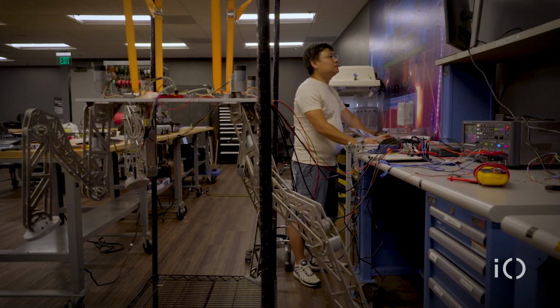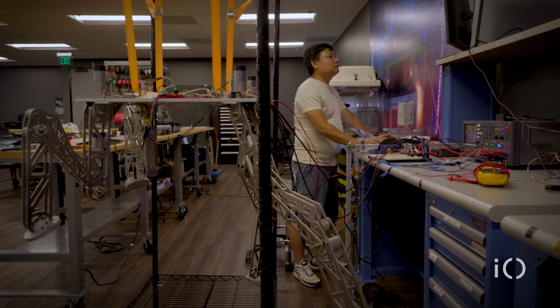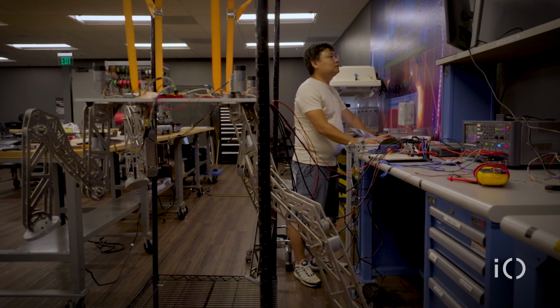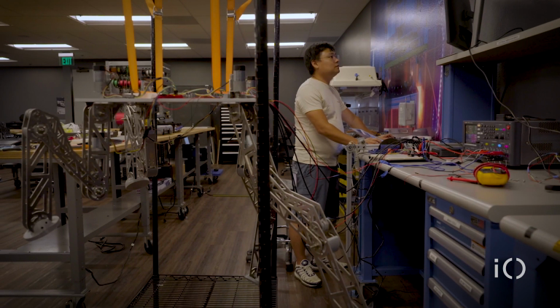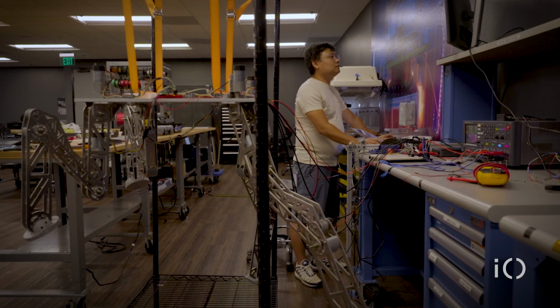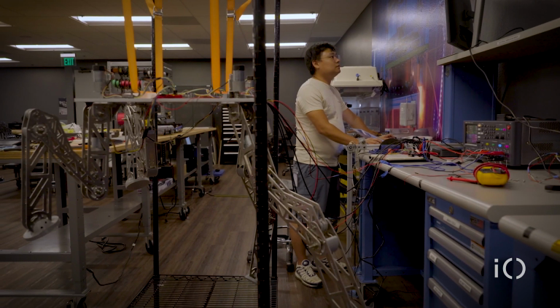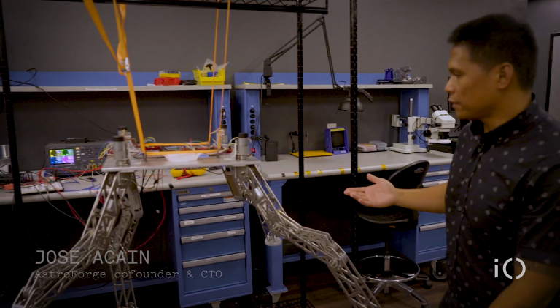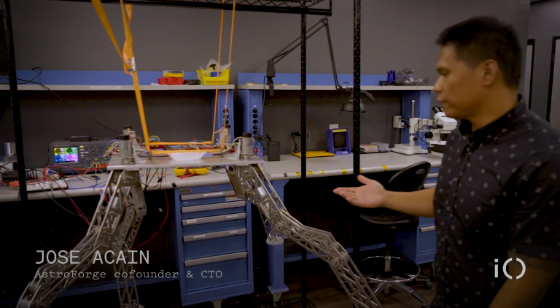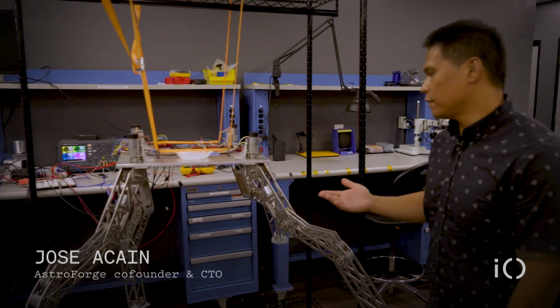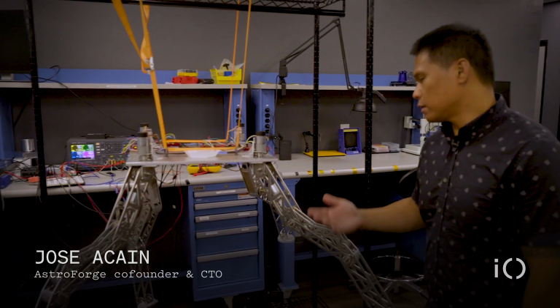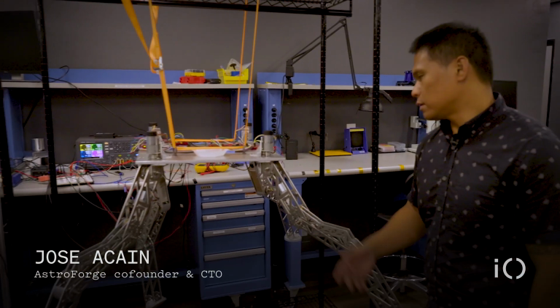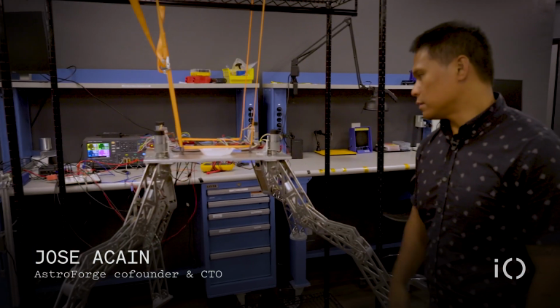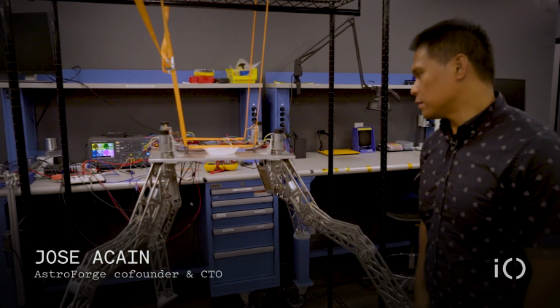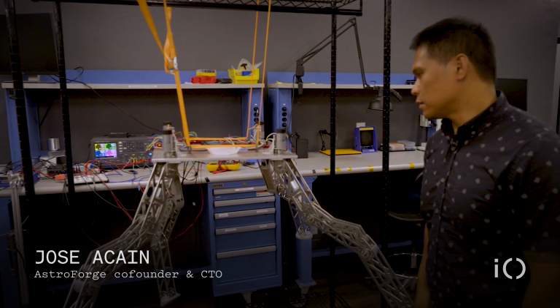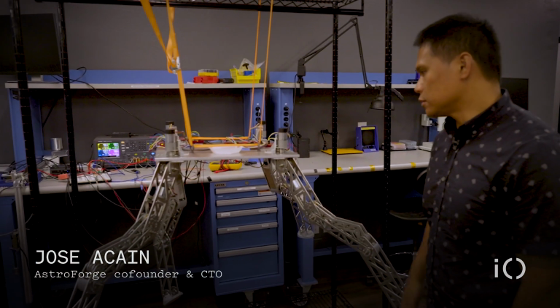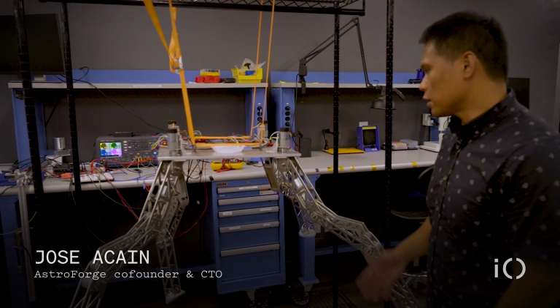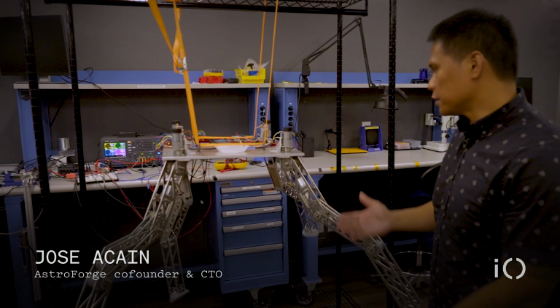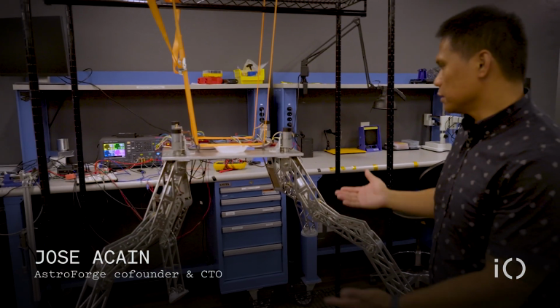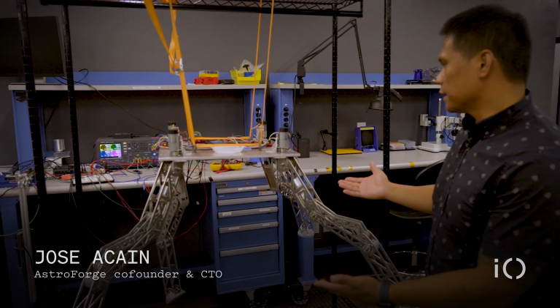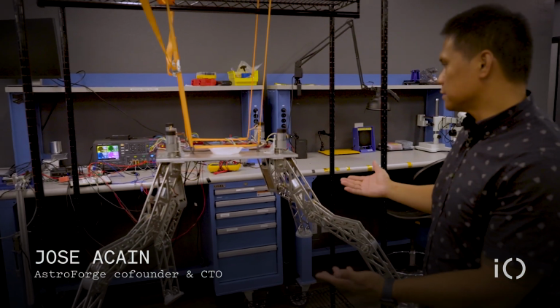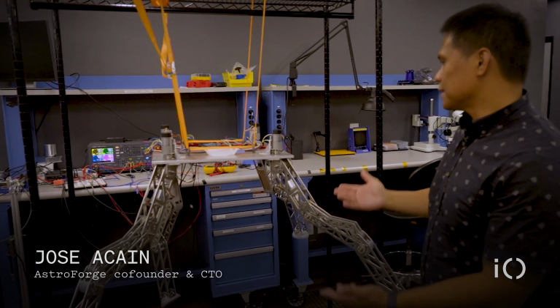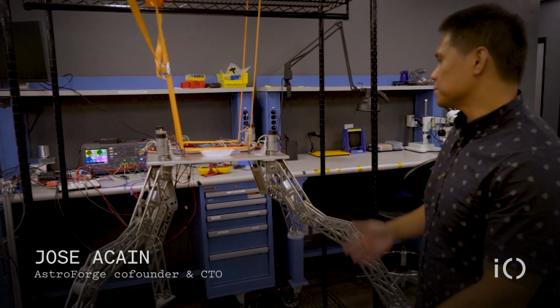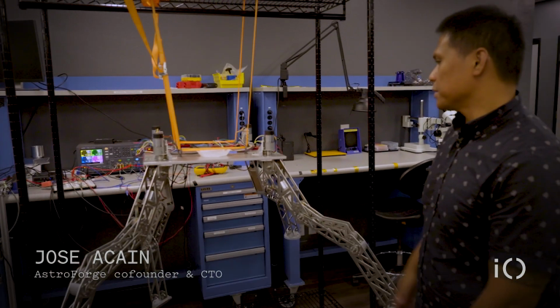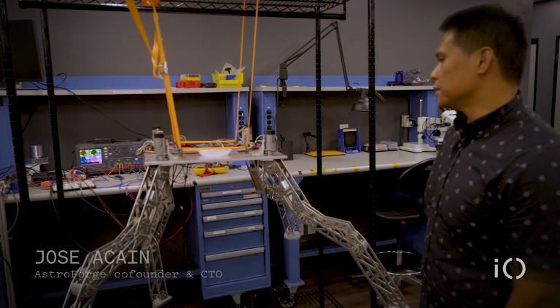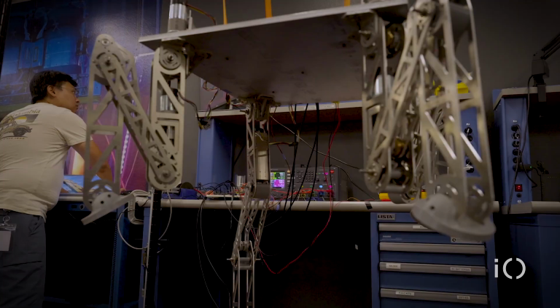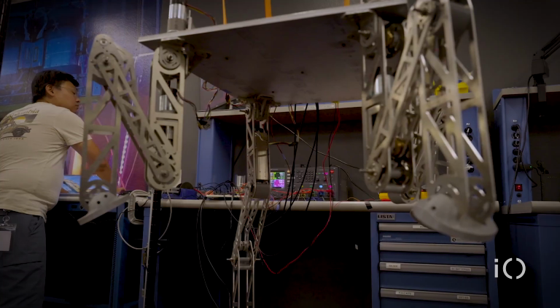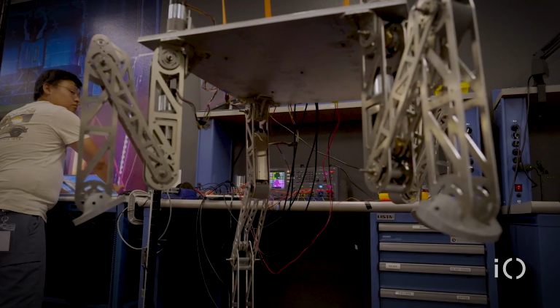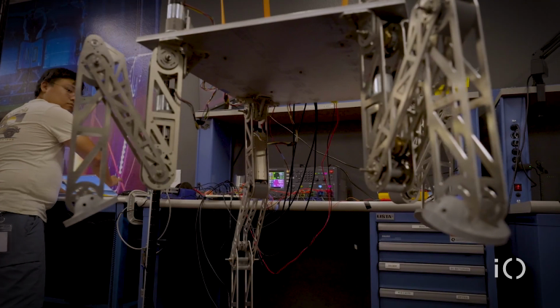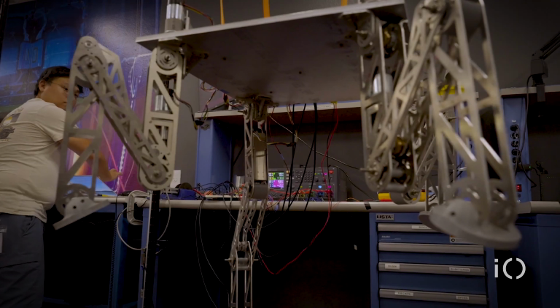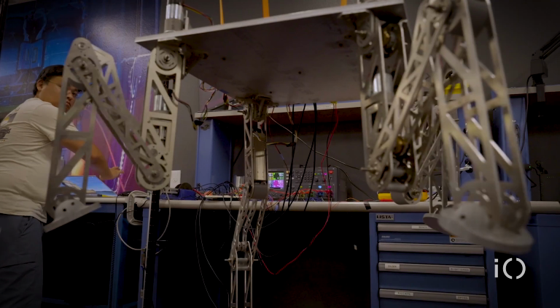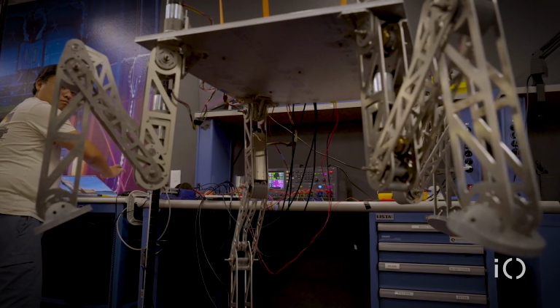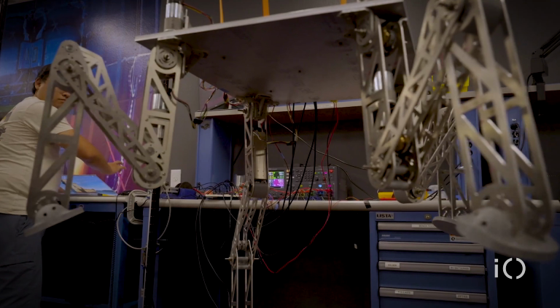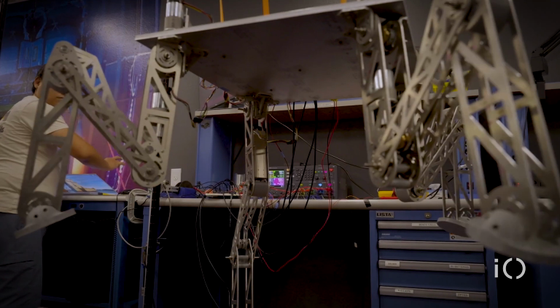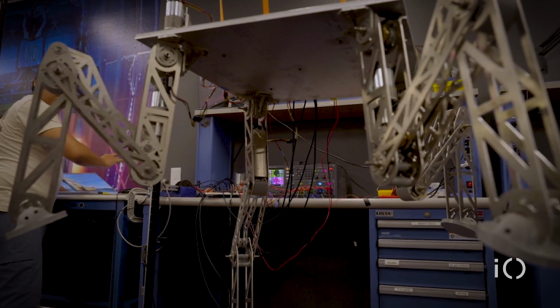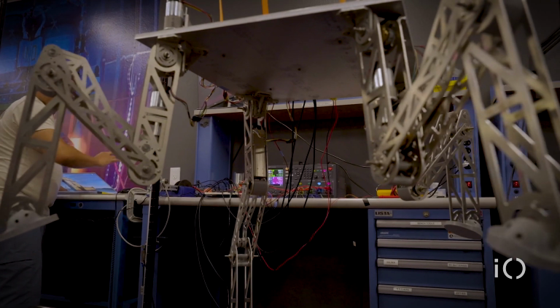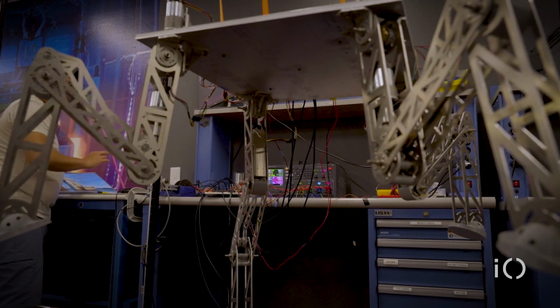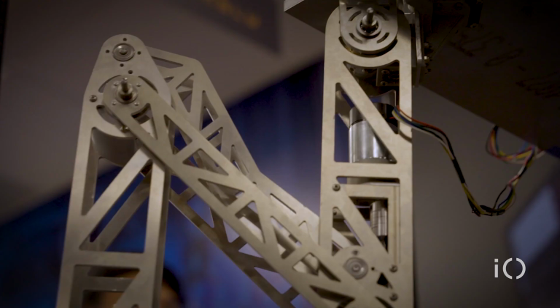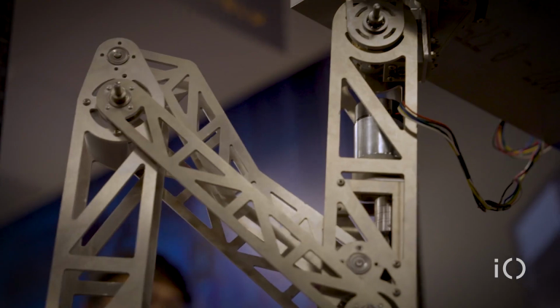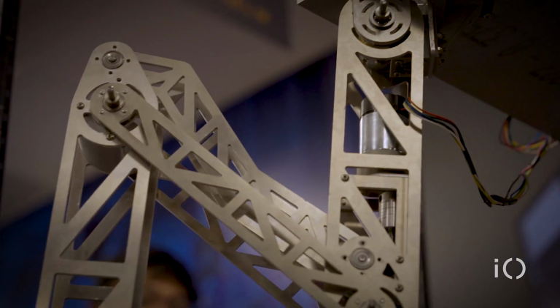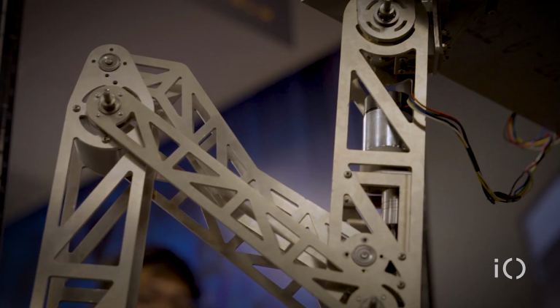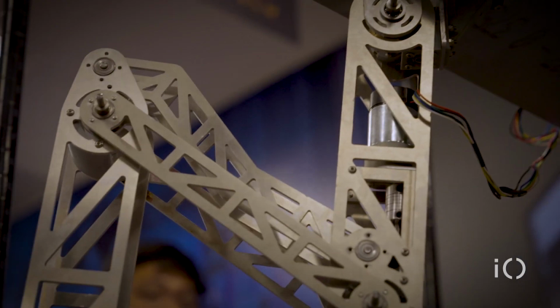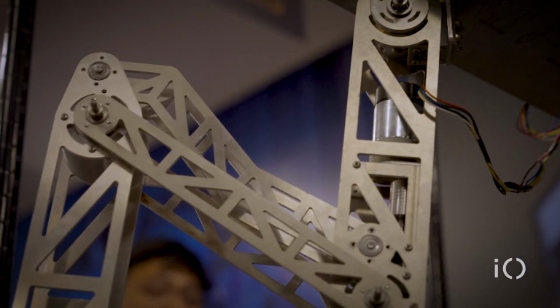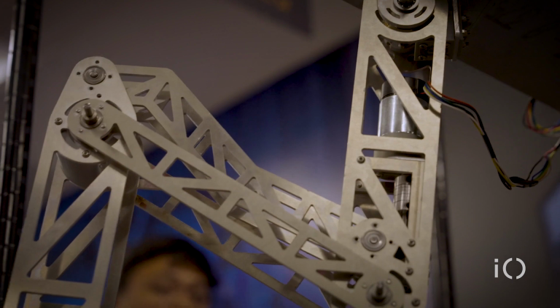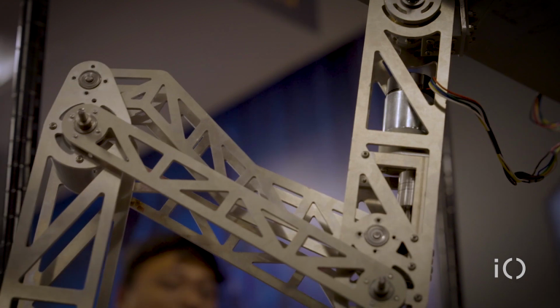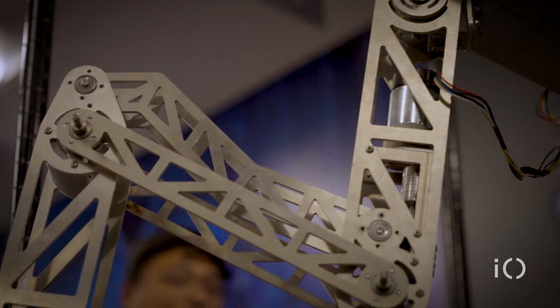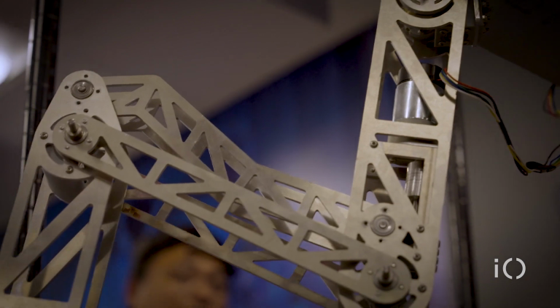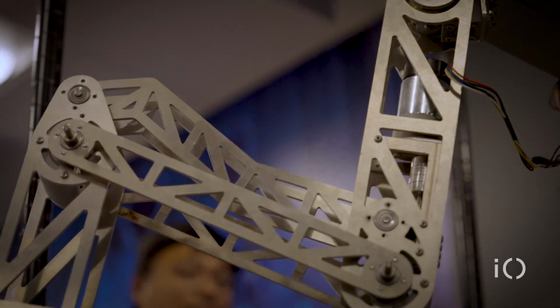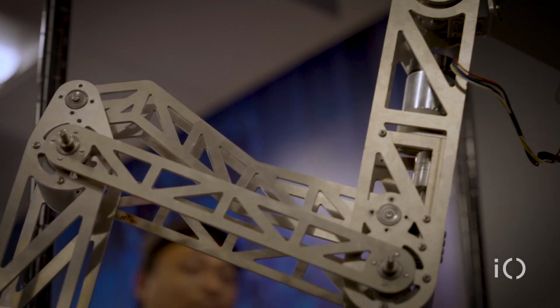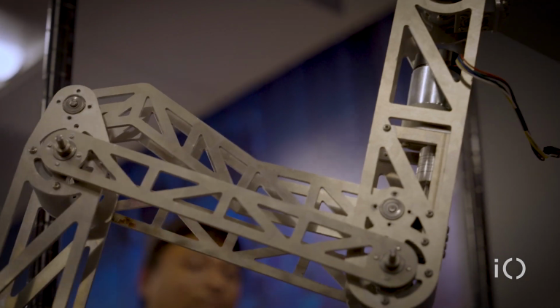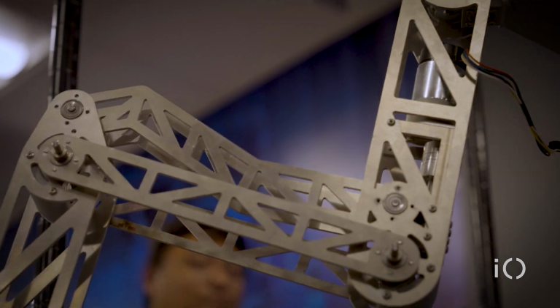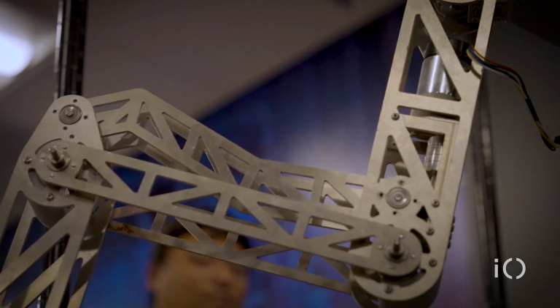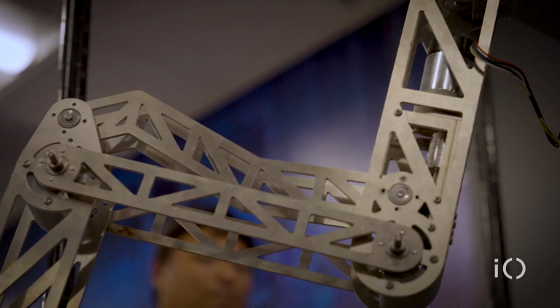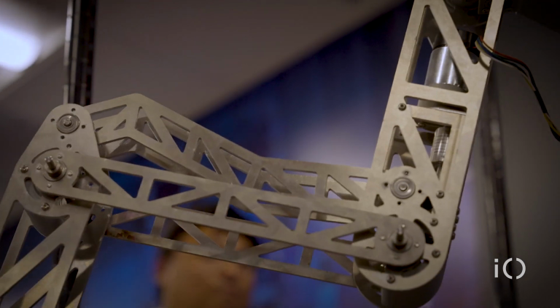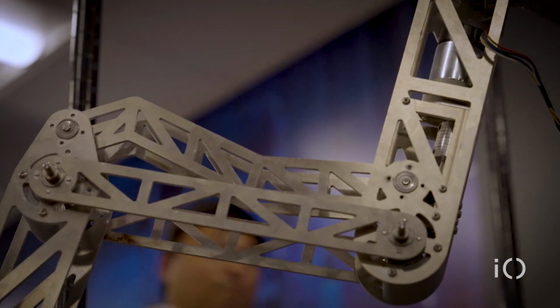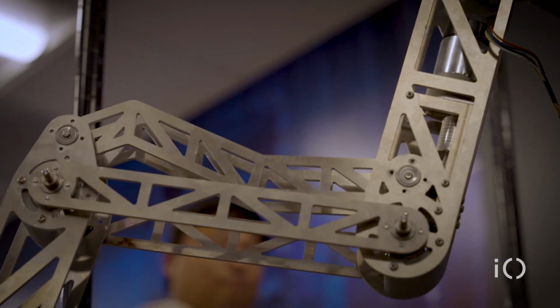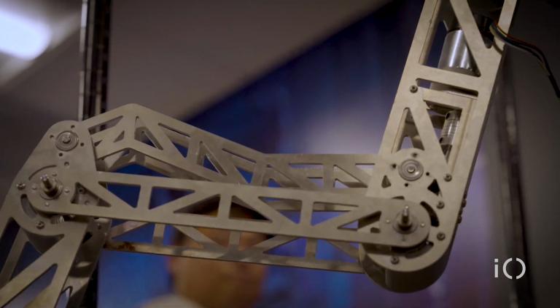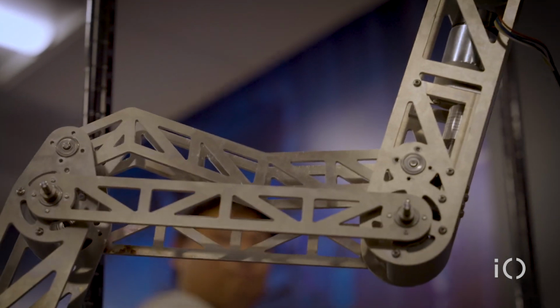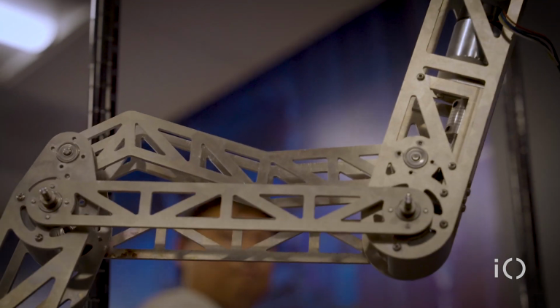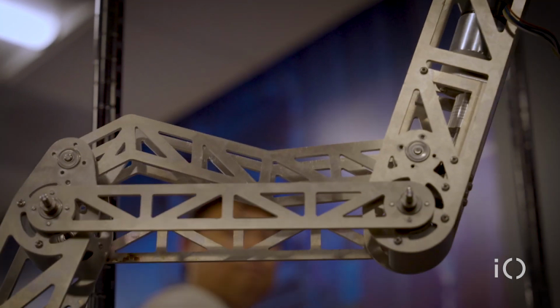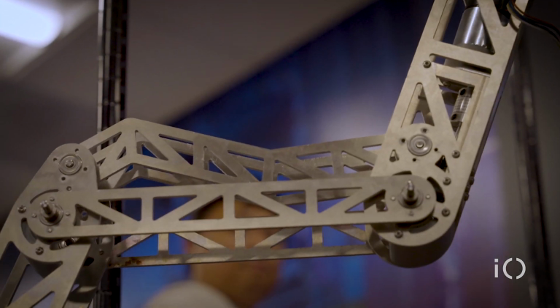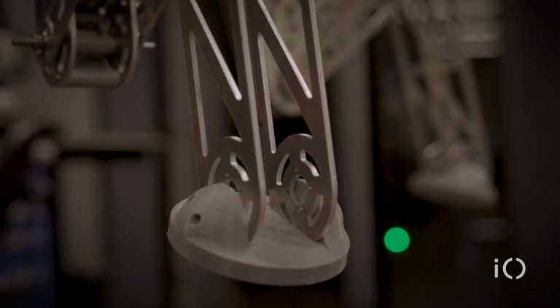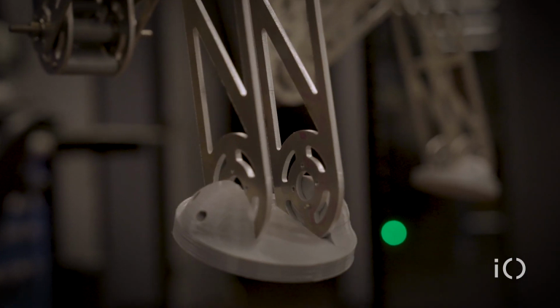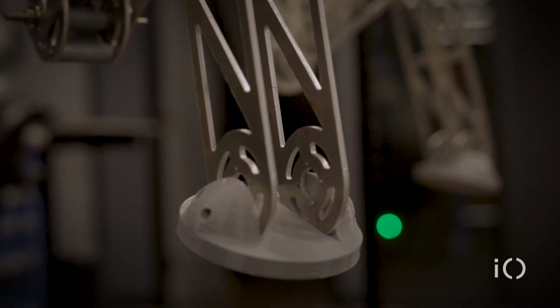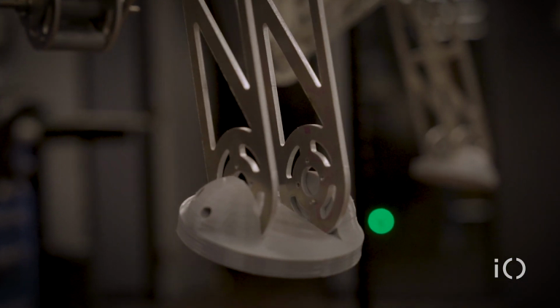Over here we have our docking legs test bed. We really wanted to understand the kinematics, the motion, and the capabilities of the motors that we have.